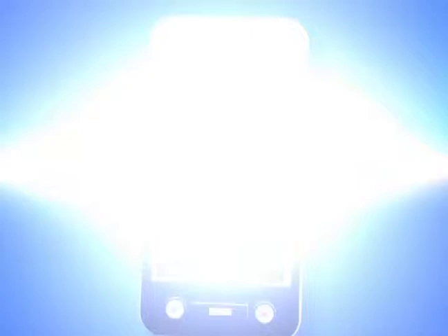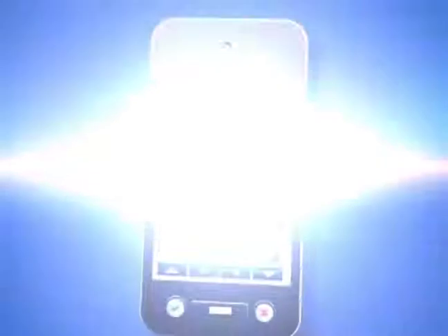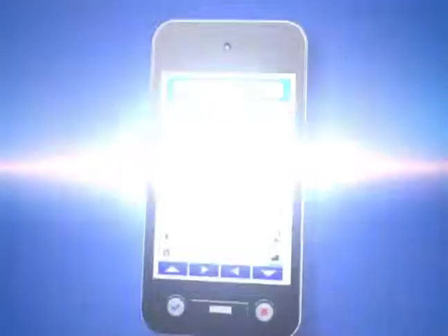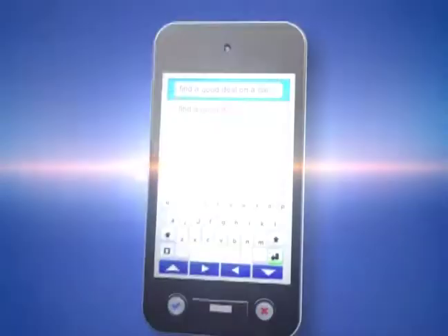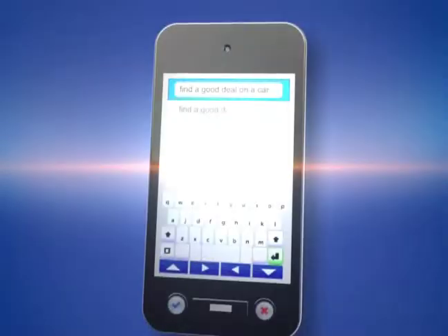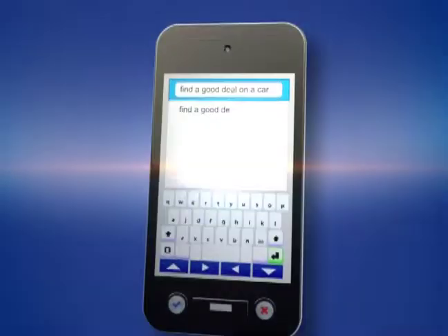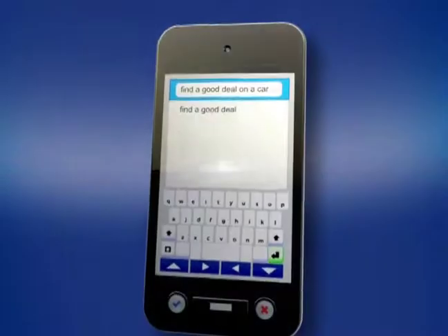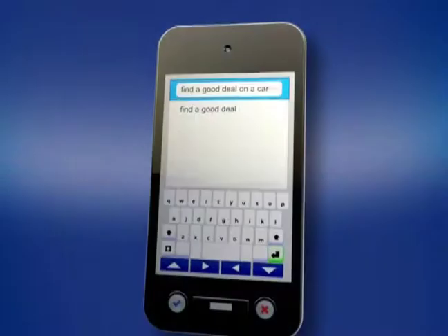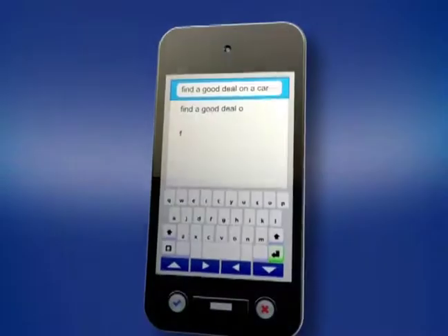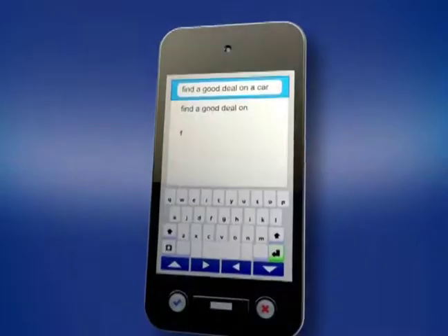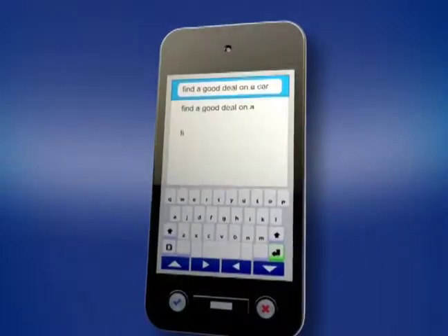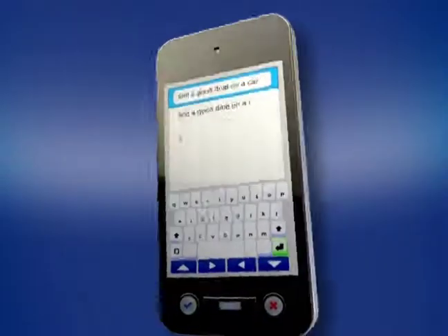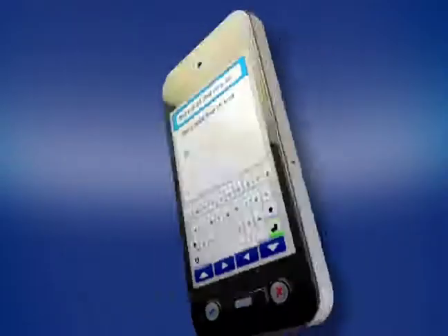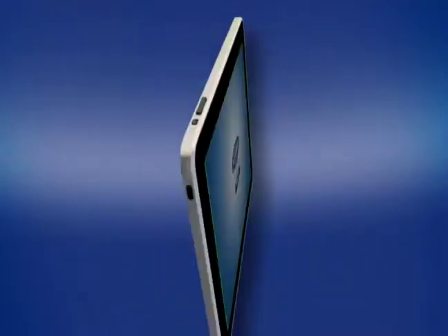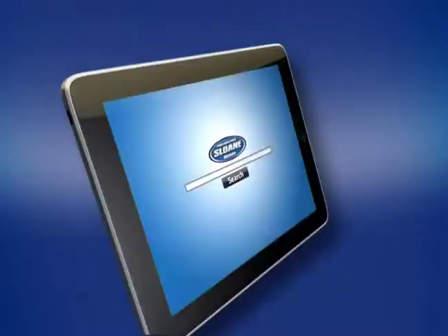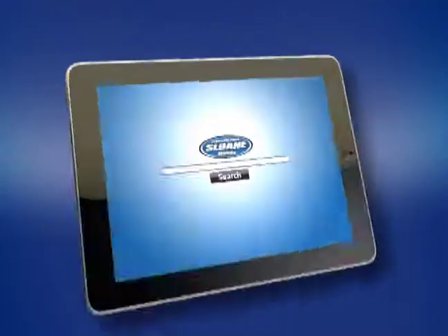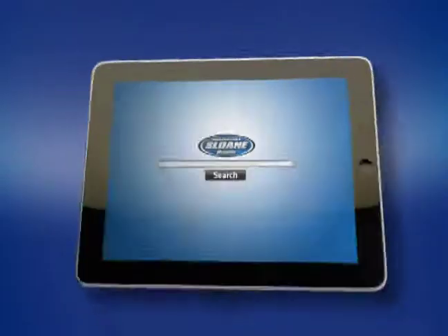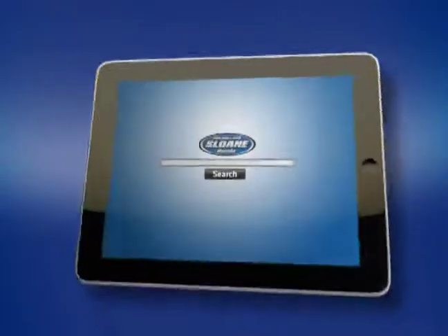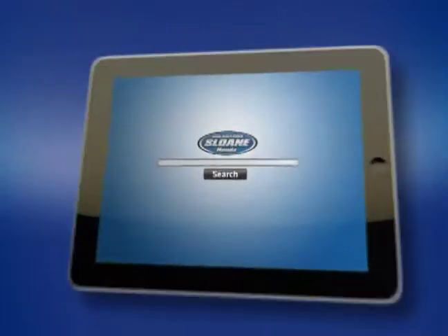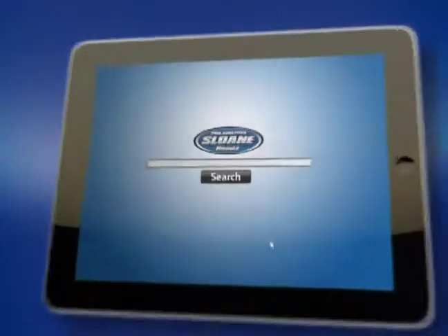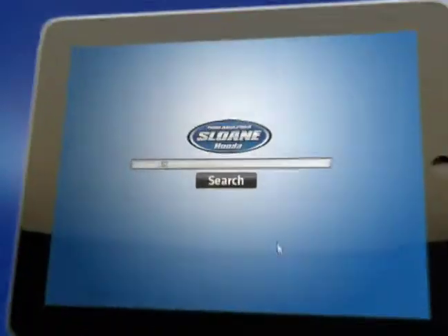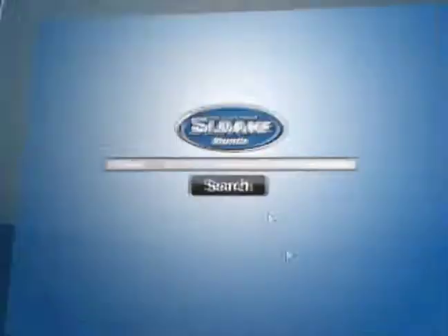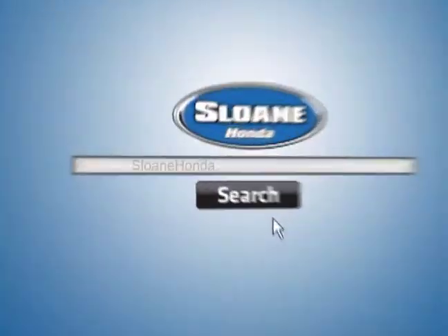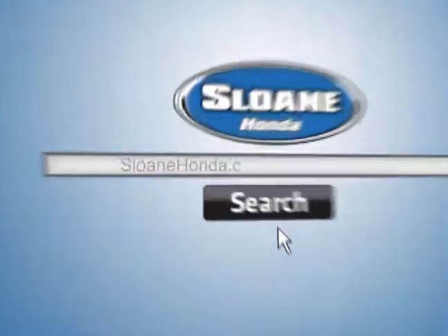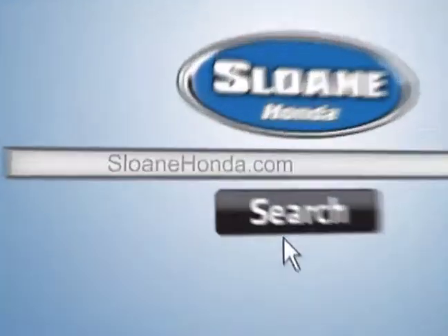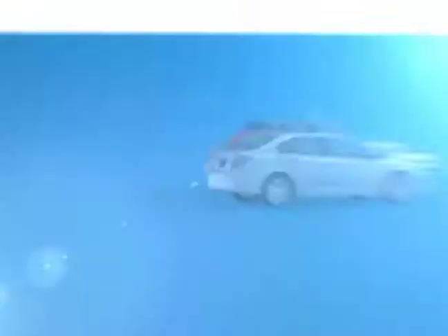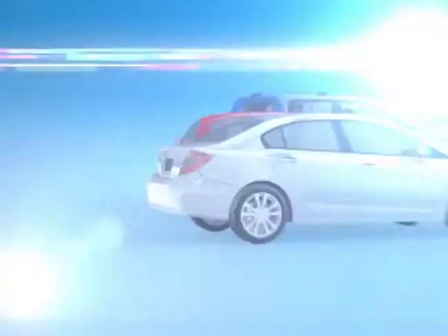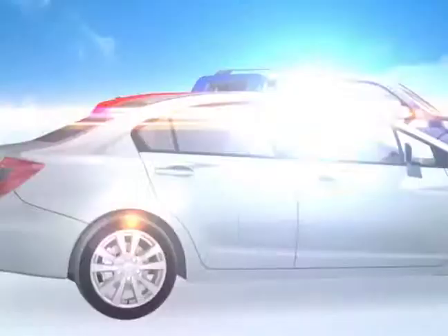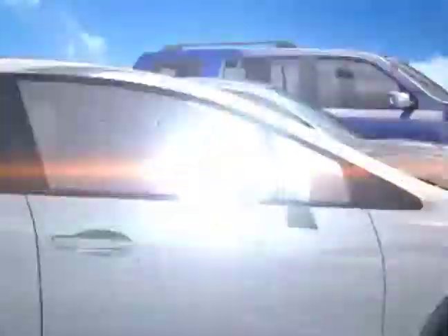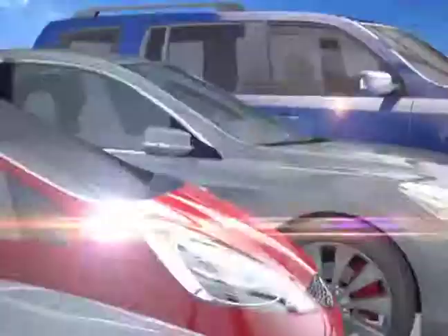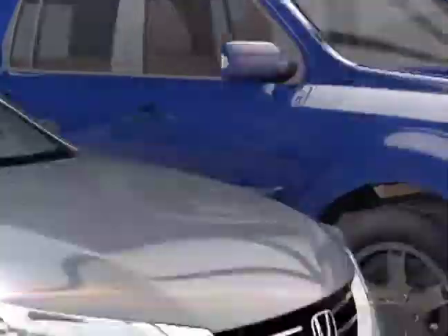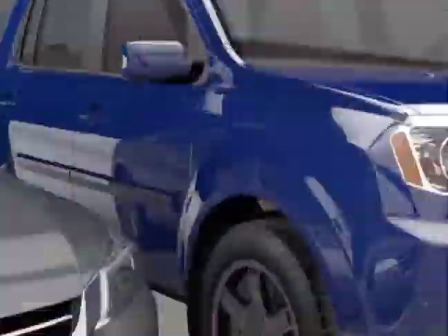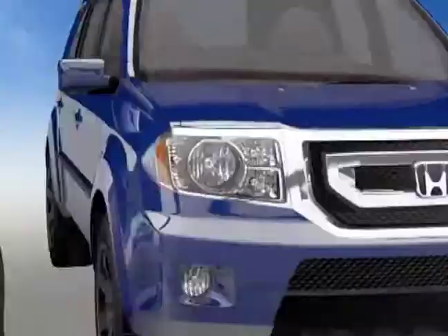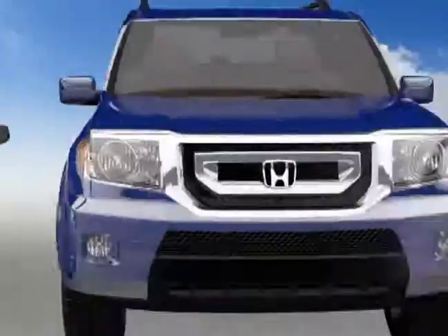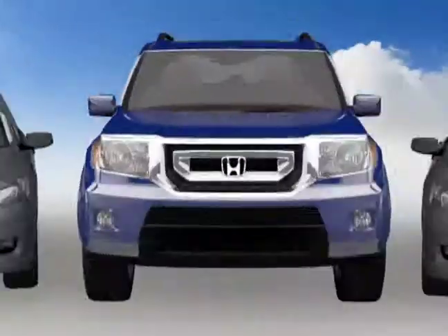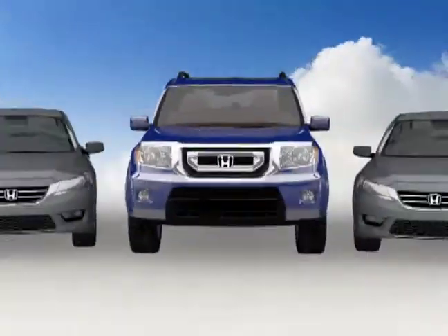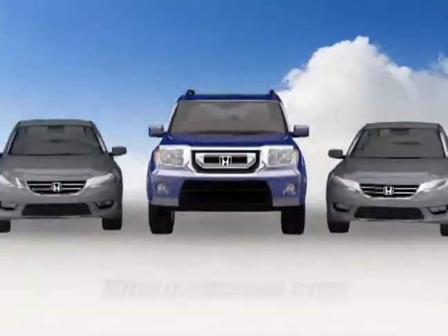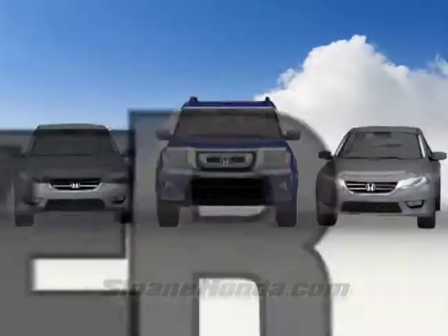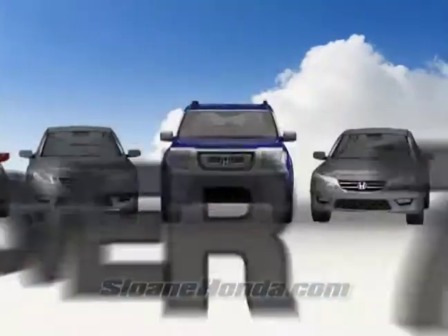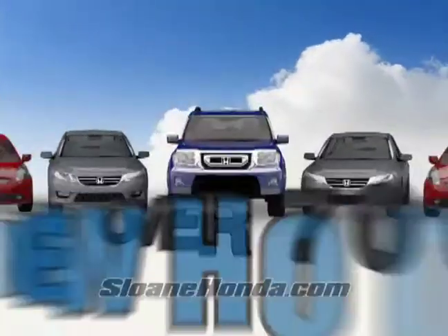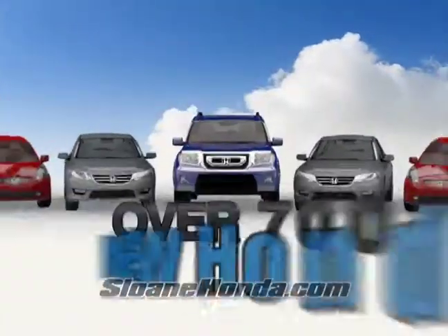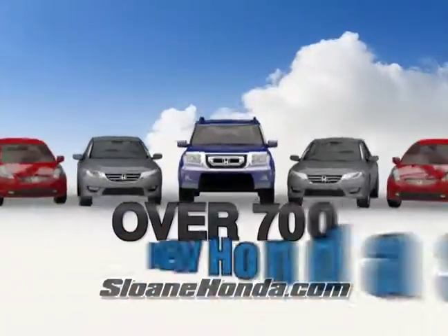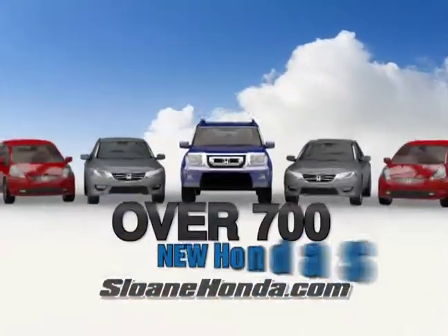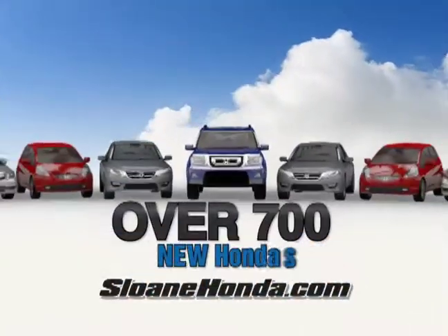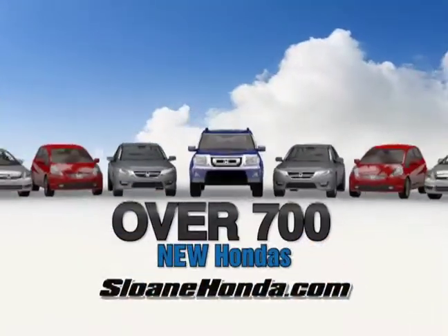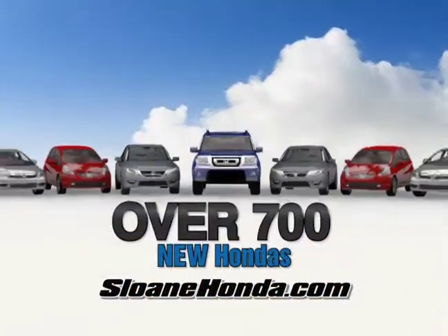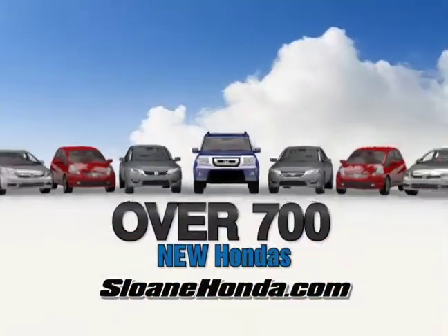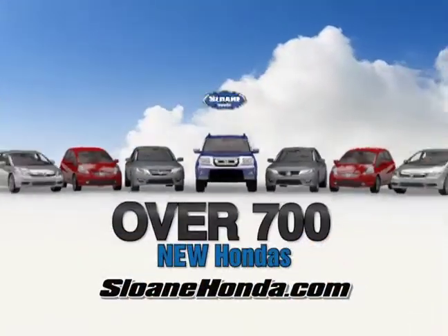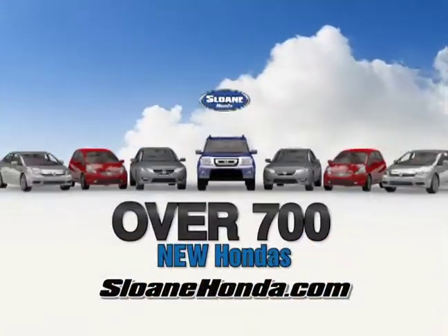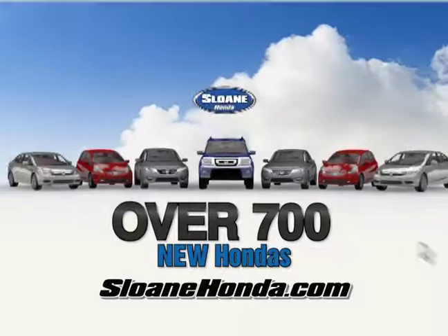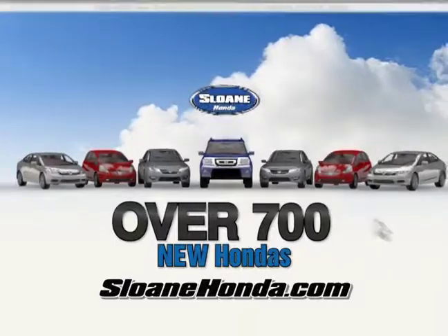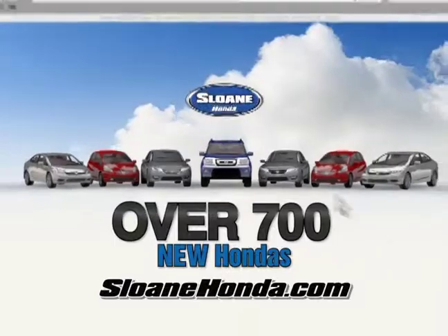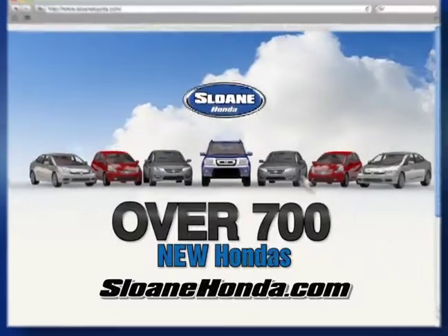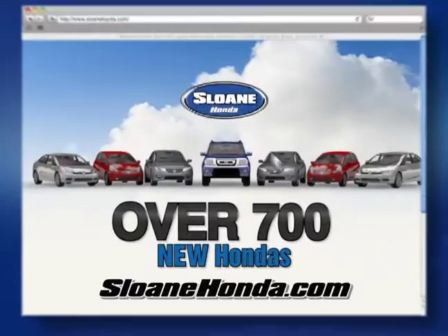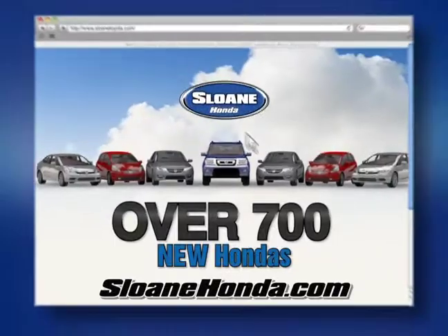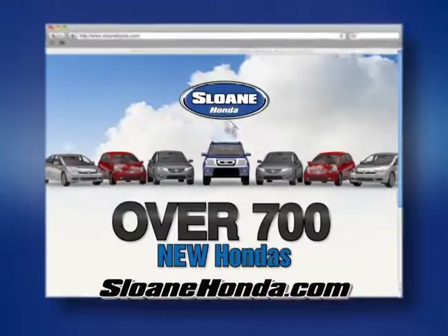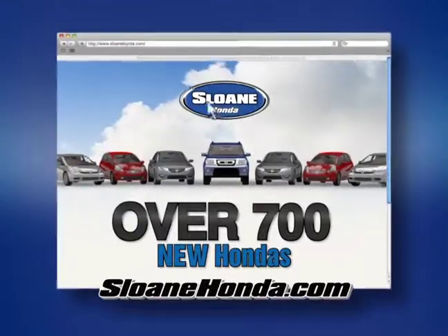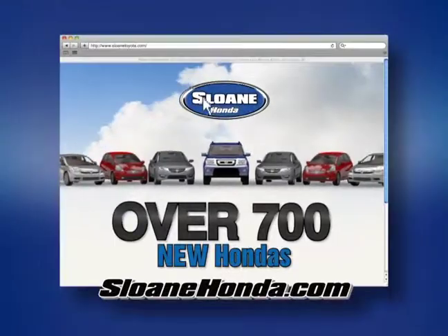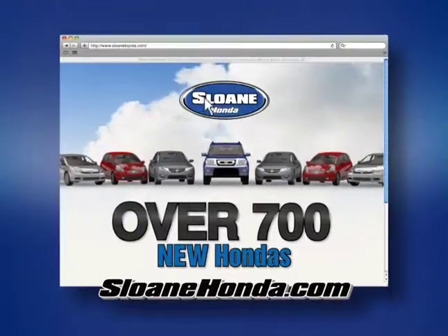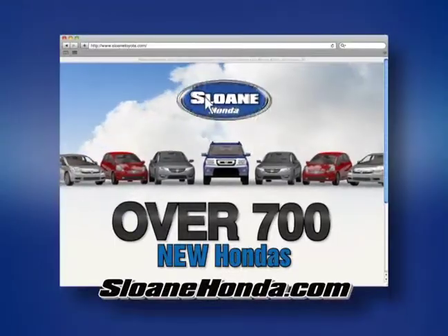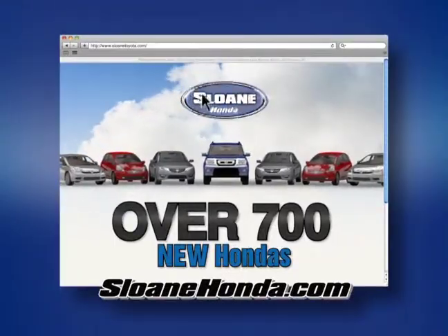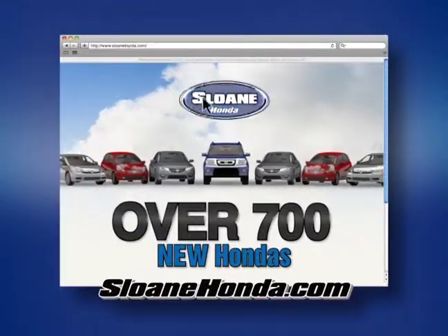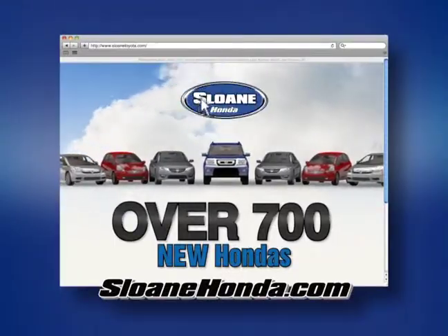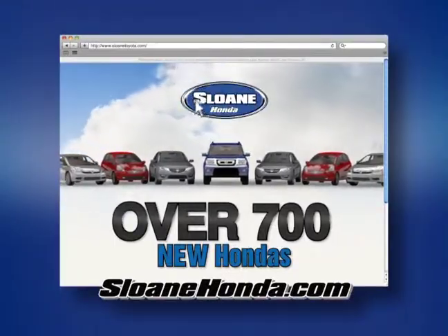Search for the Honda you want on your phone, tablet, or computer. With over 700 new Hondas just a click away, we'll always be at the top of the list.